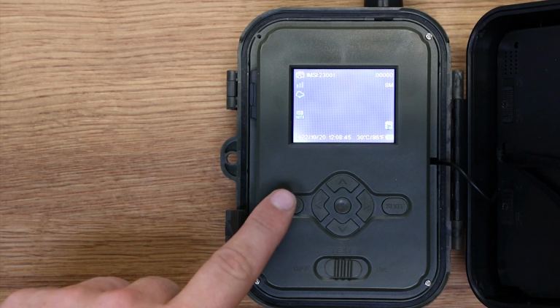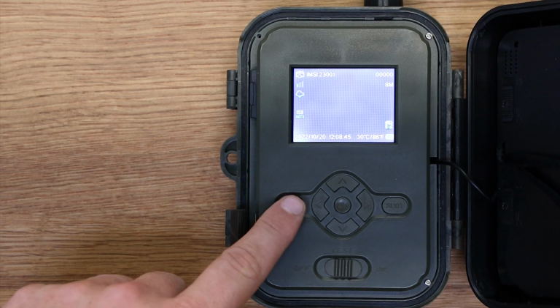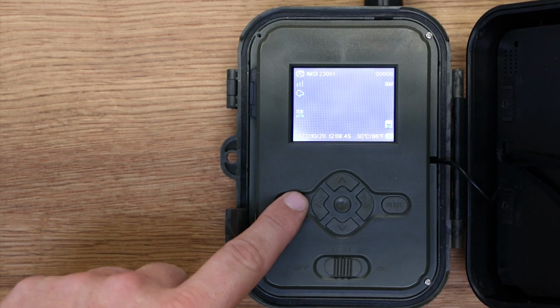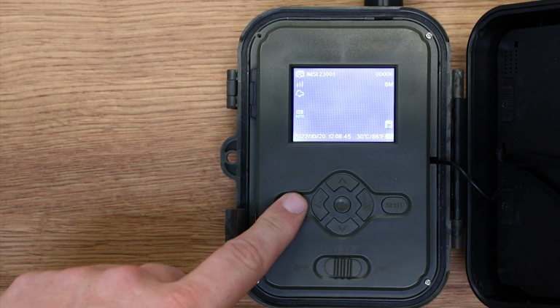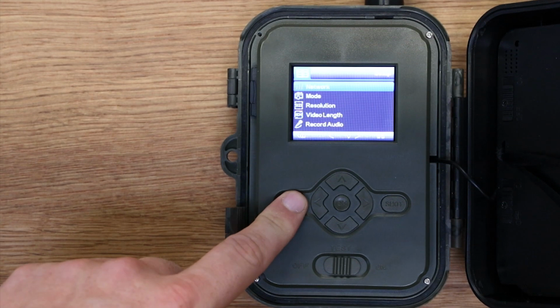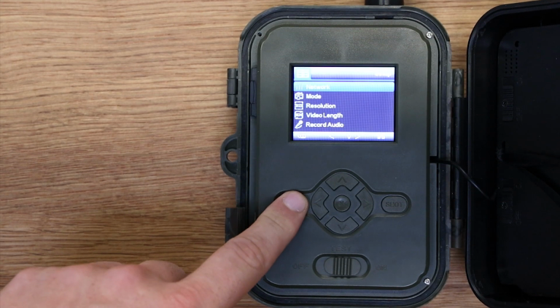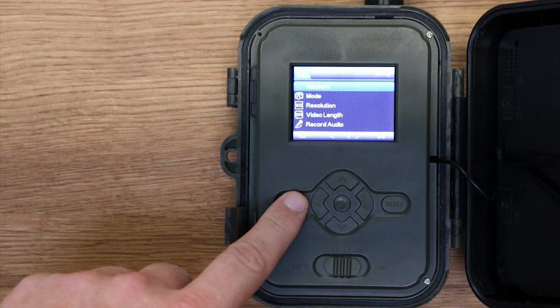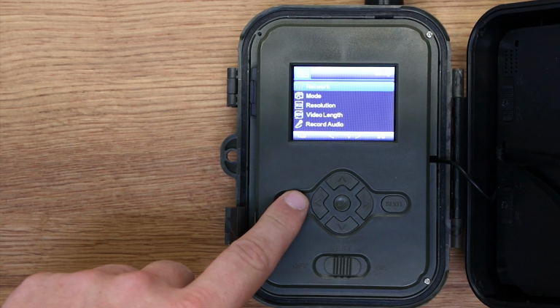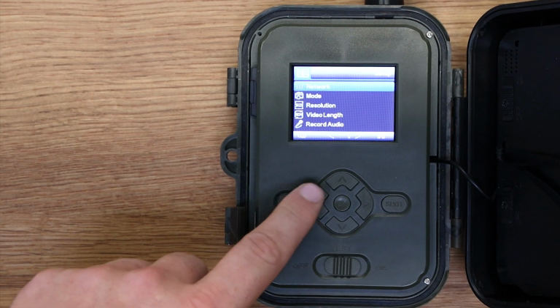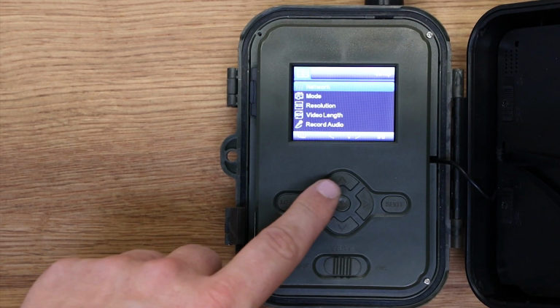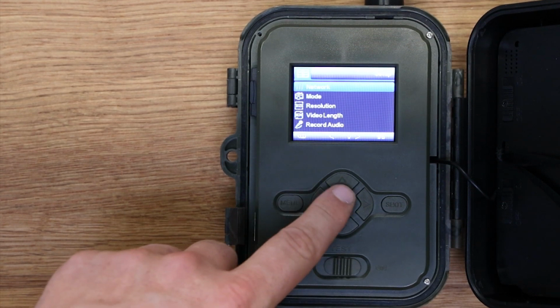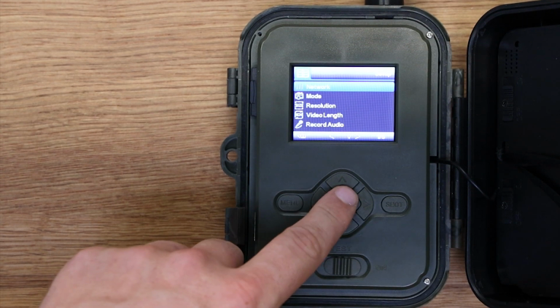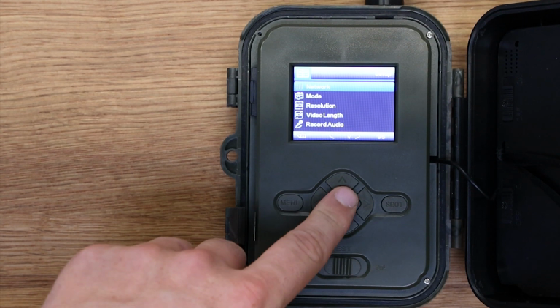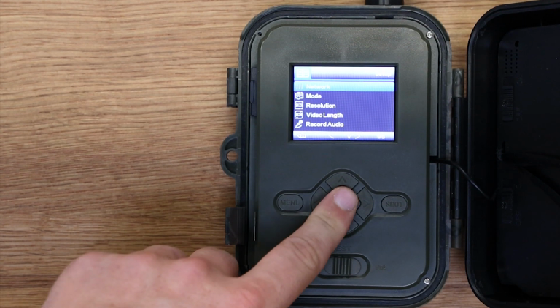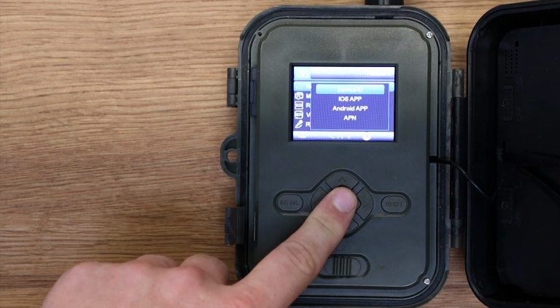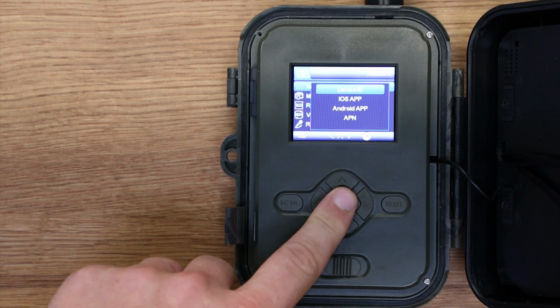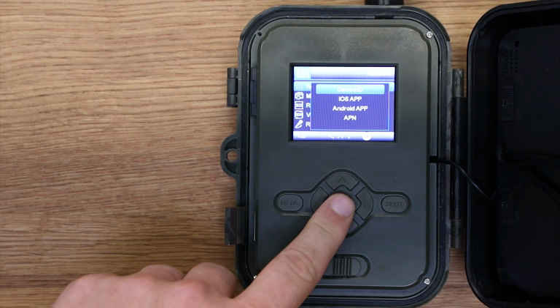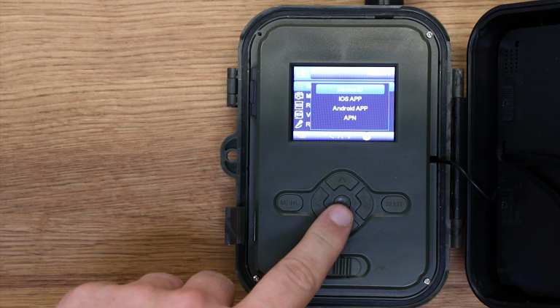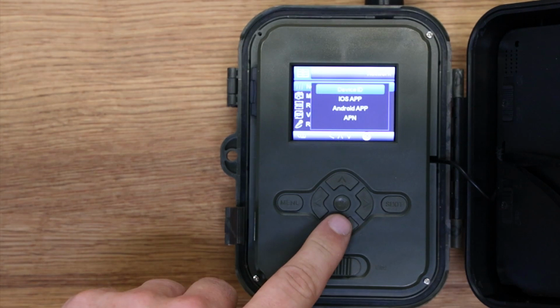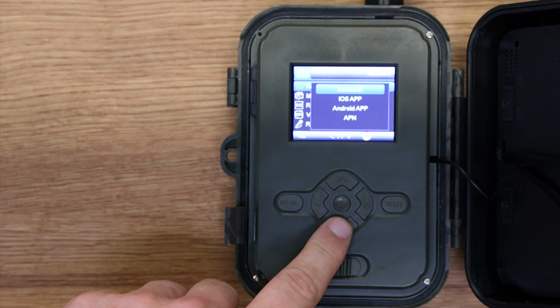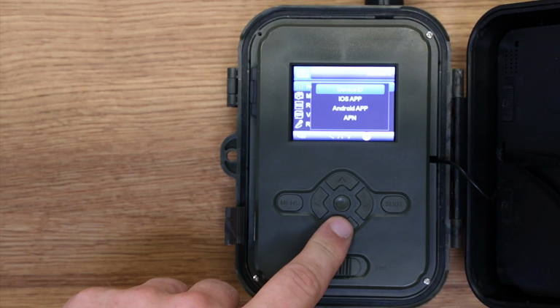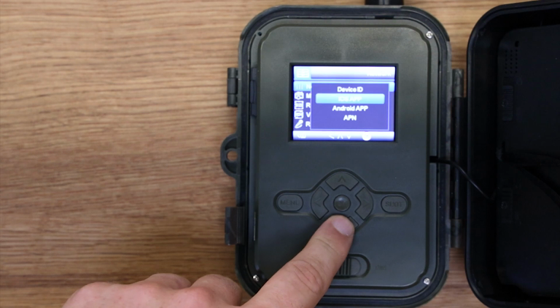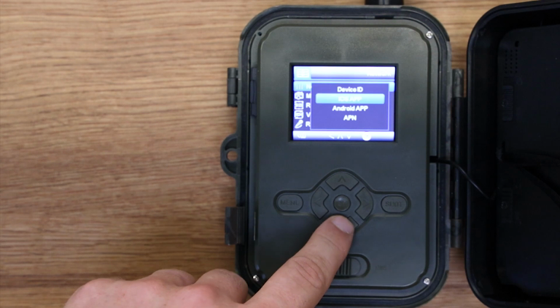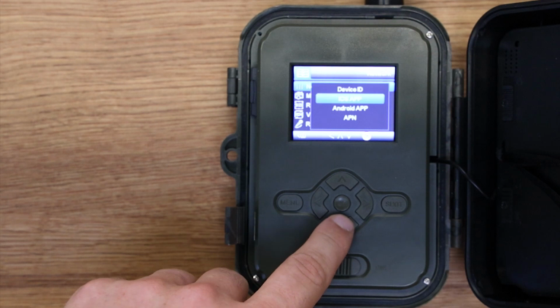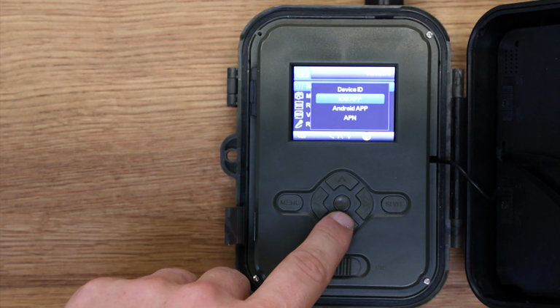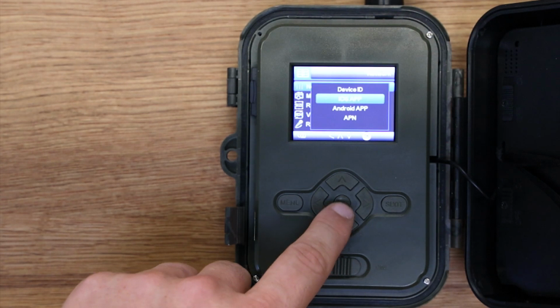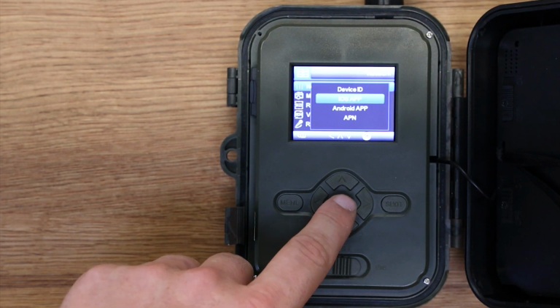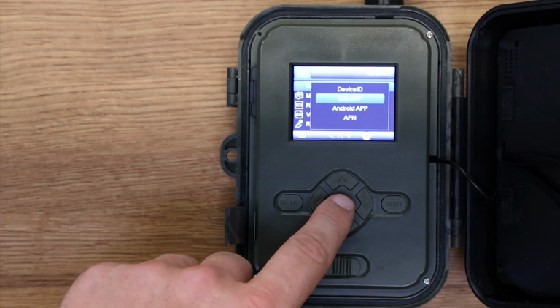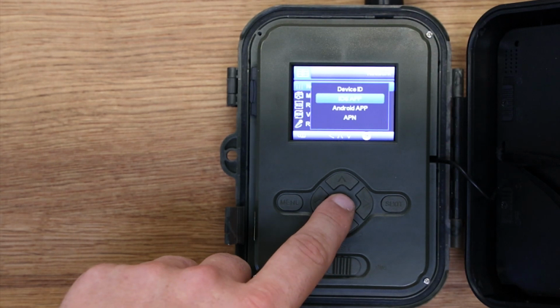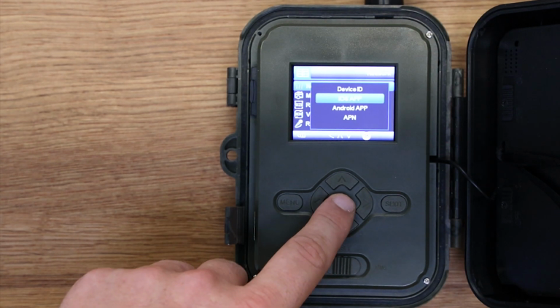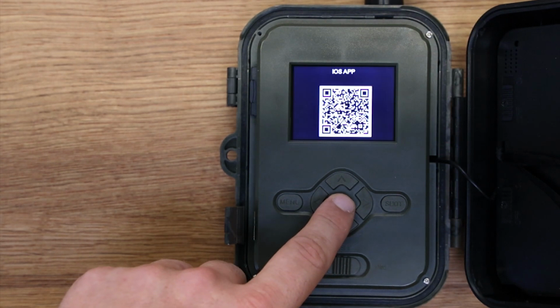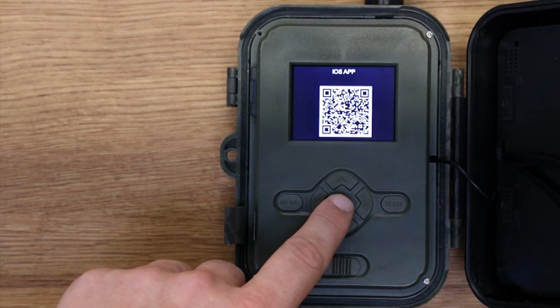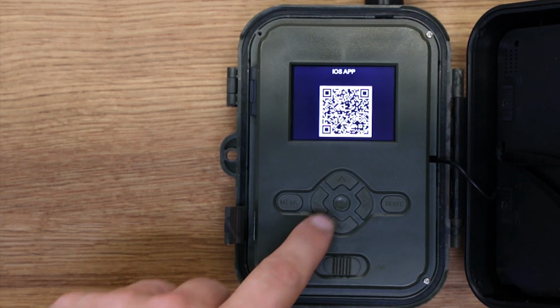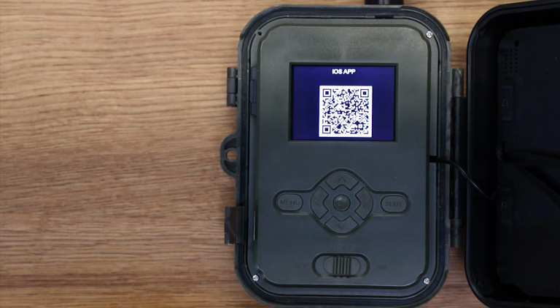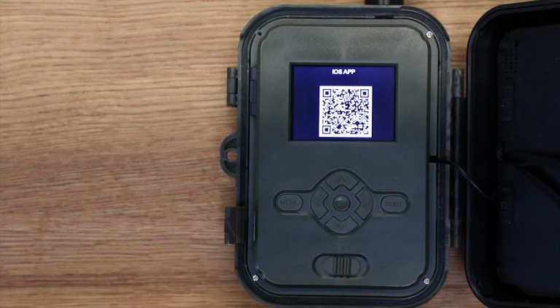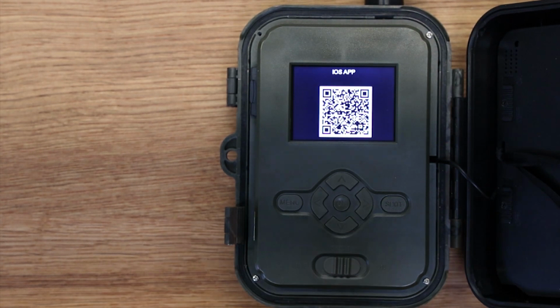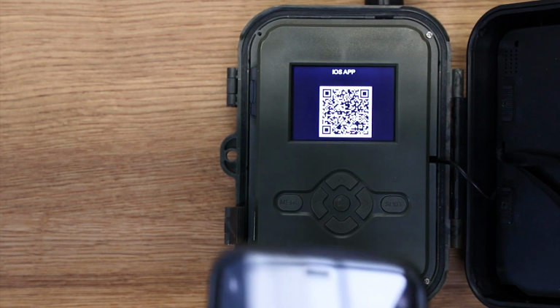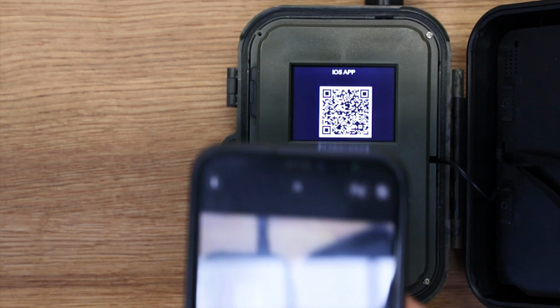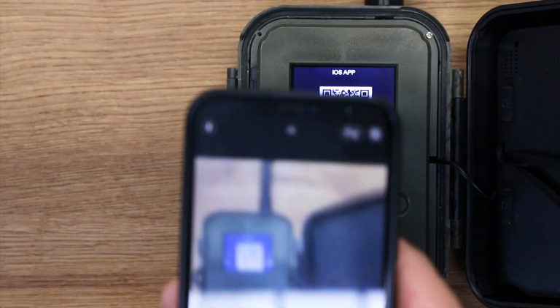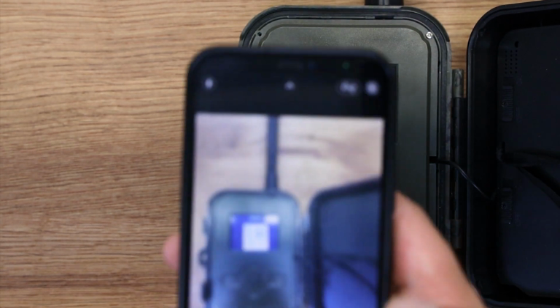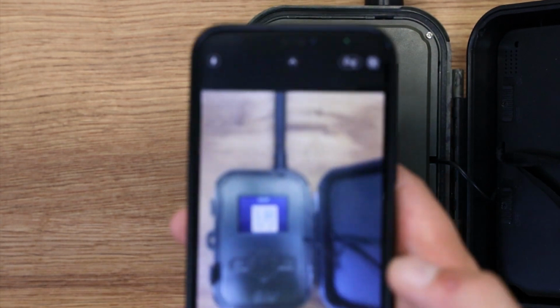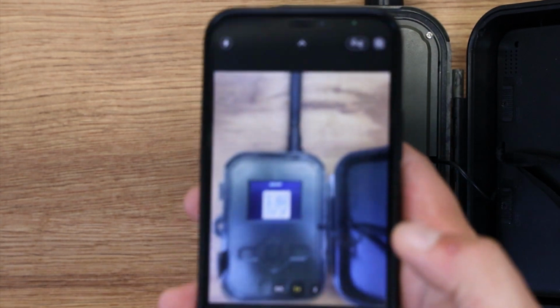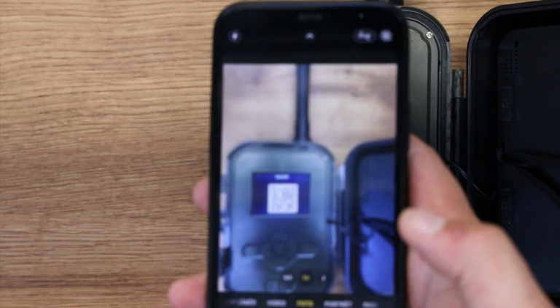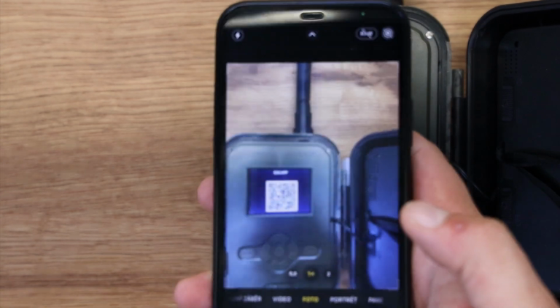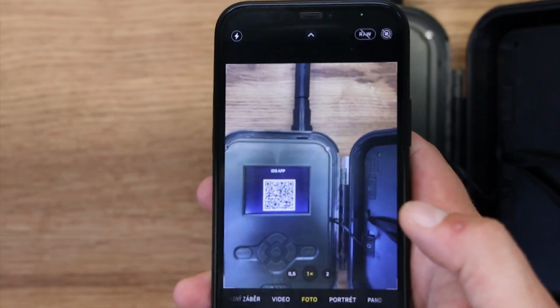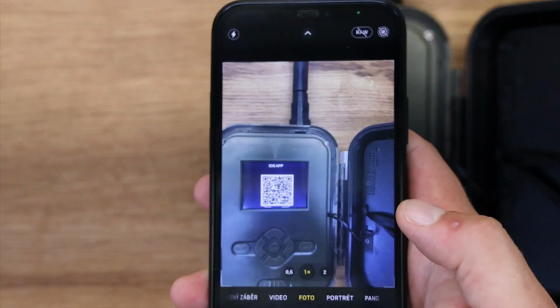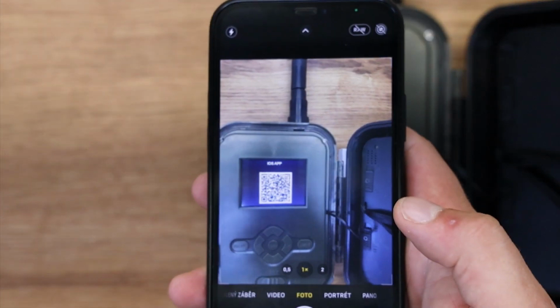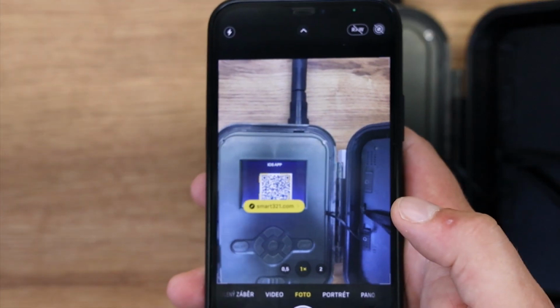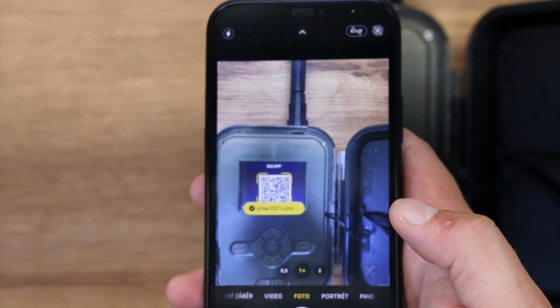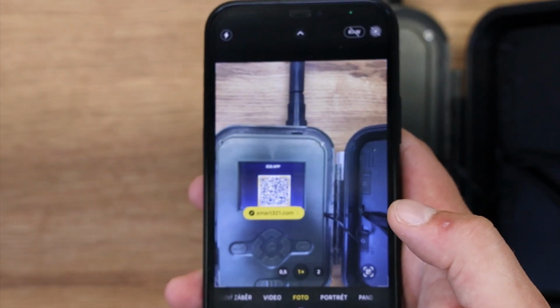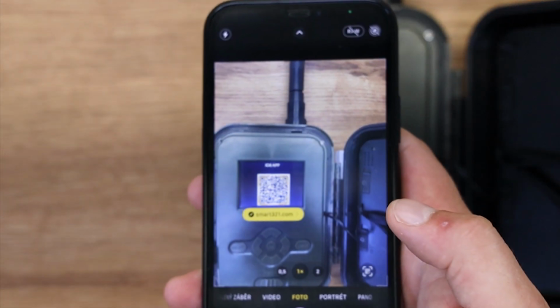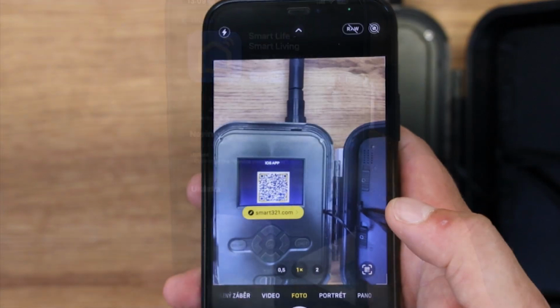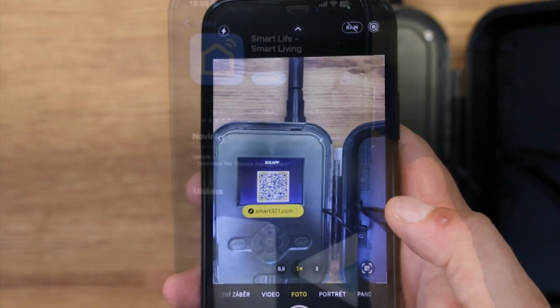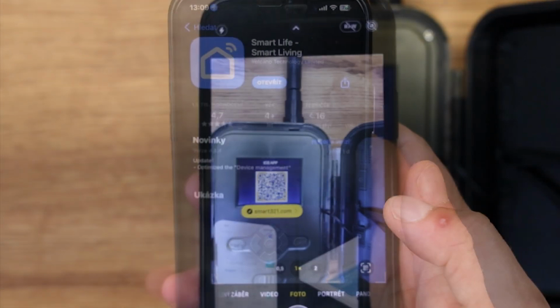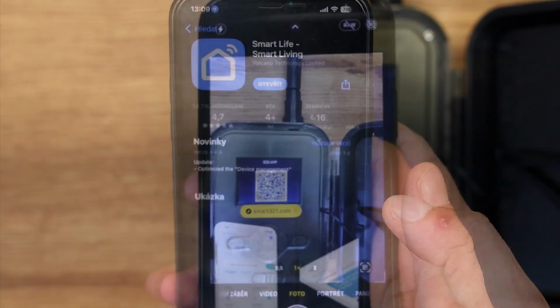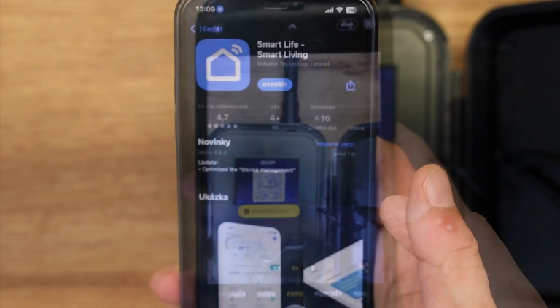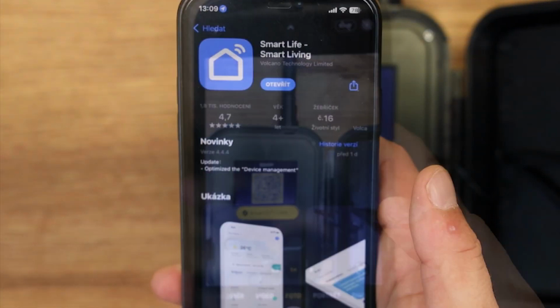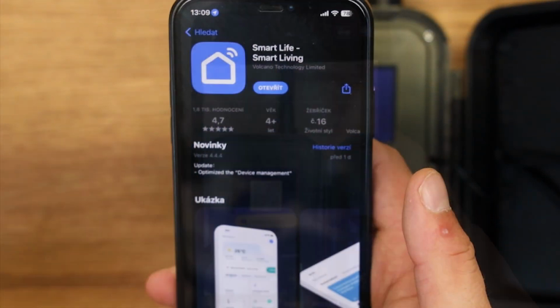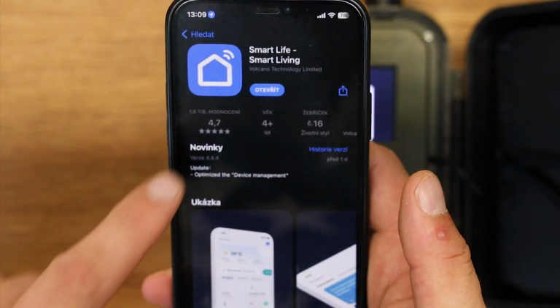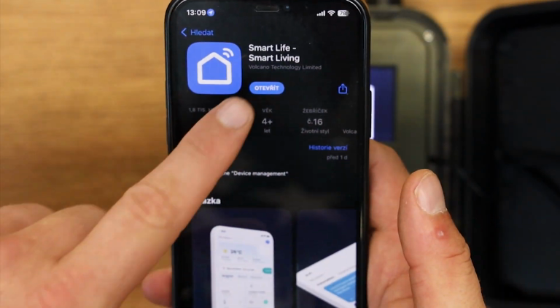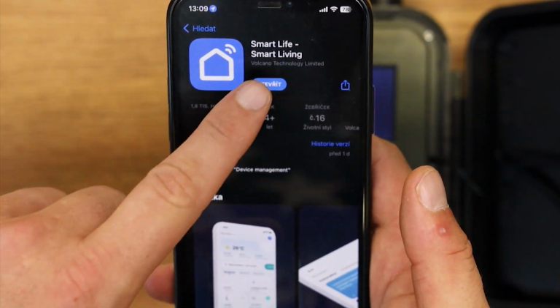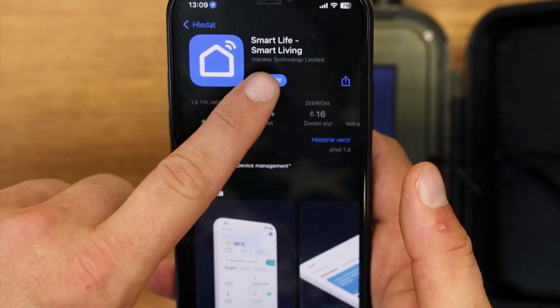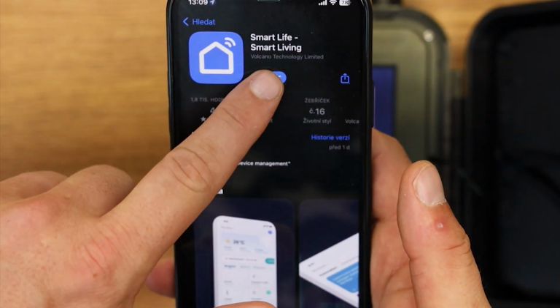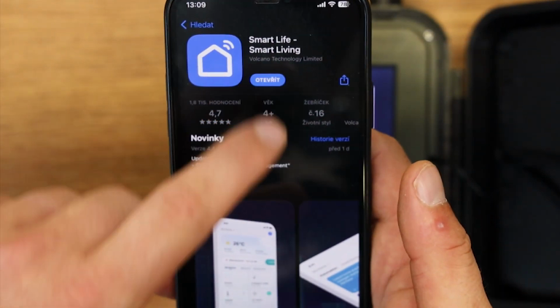V menu můžete vyvolat QR kódy. Jde o zařízení pro snadné párování a pro stažení aplikace z obchodu Play nebo App Store.